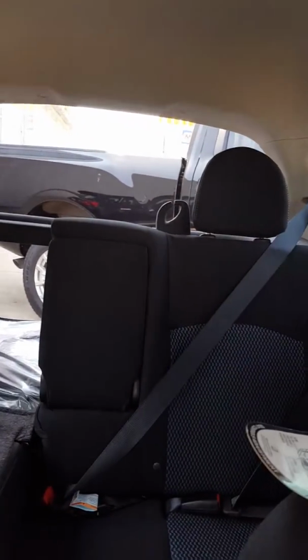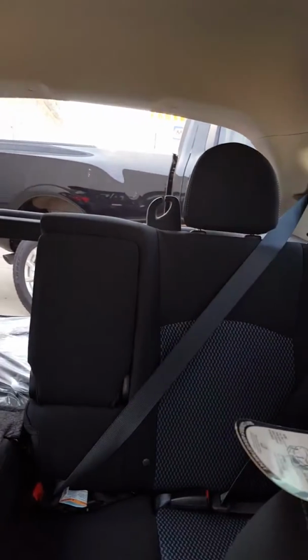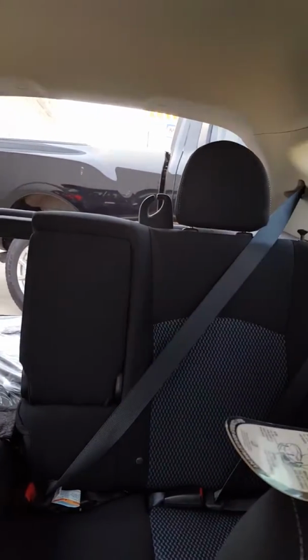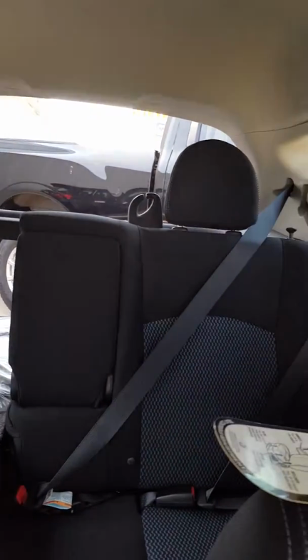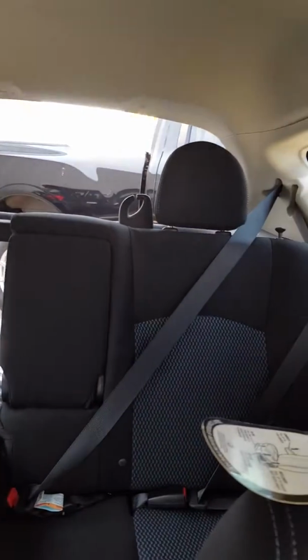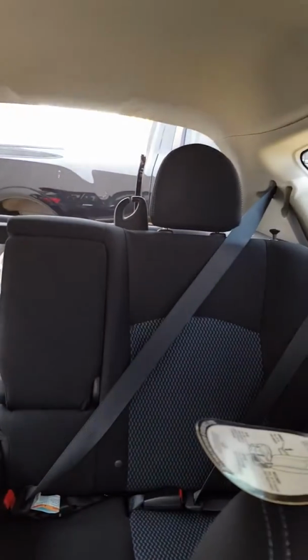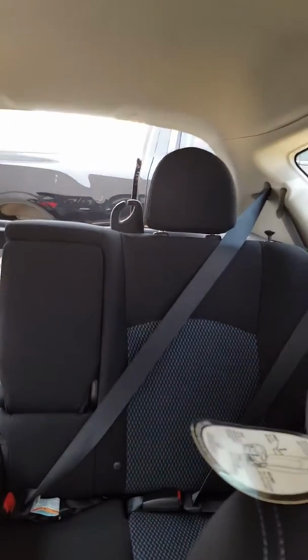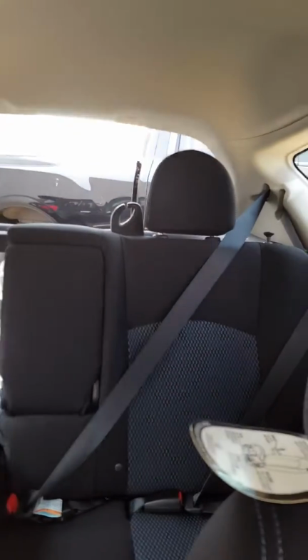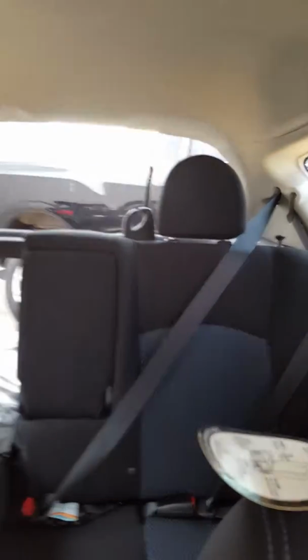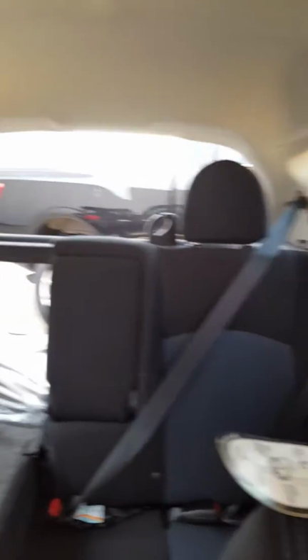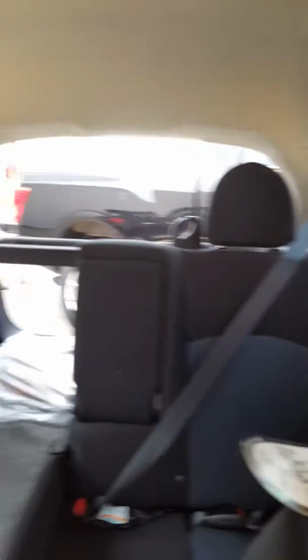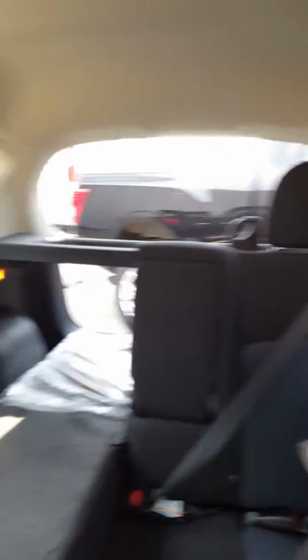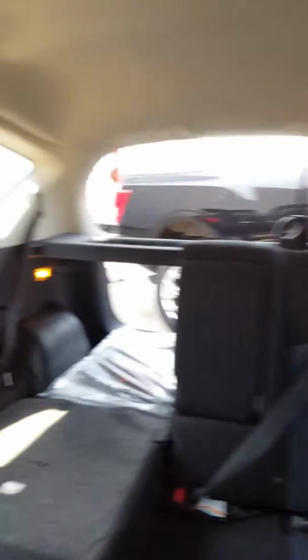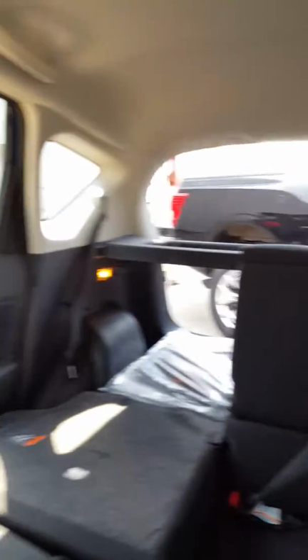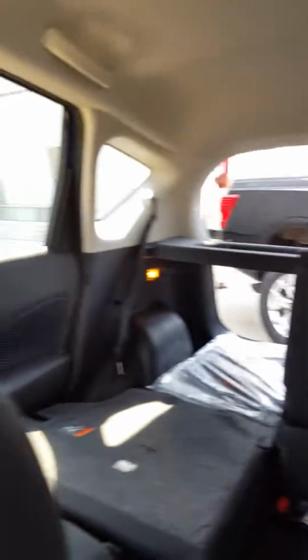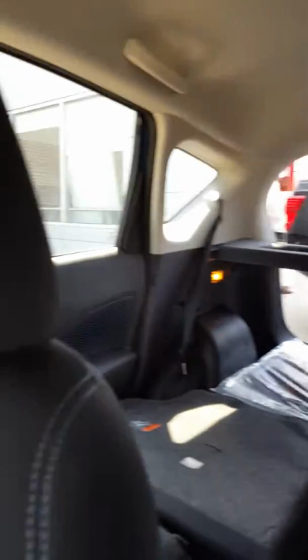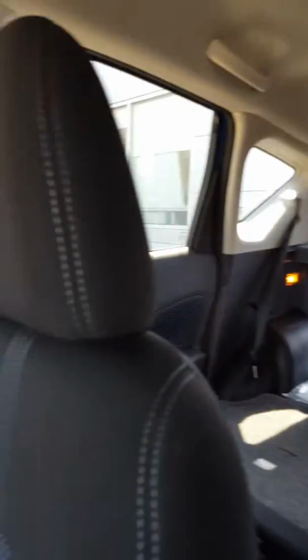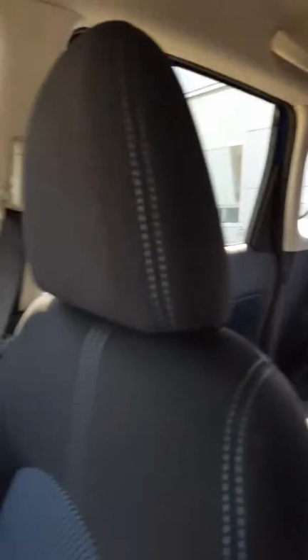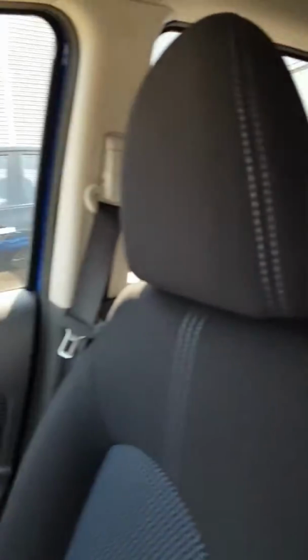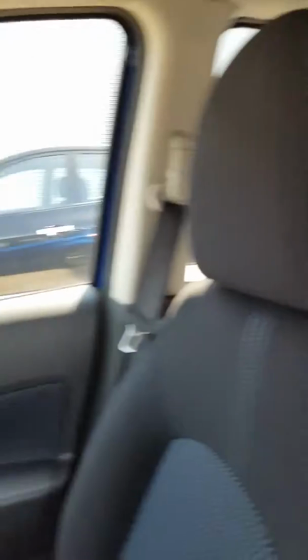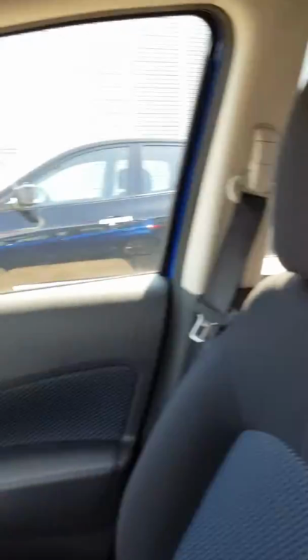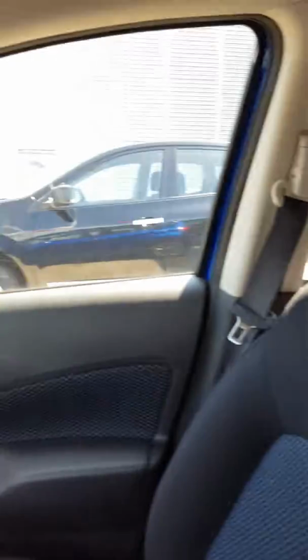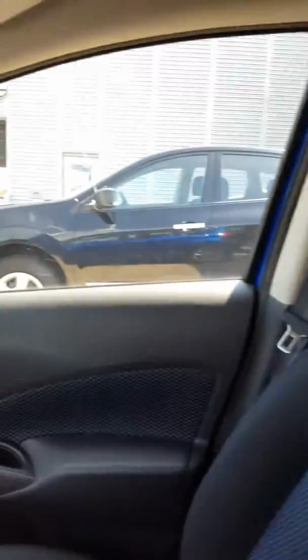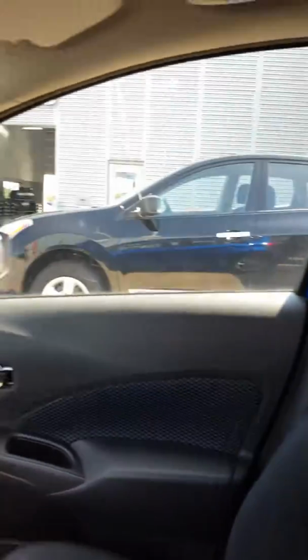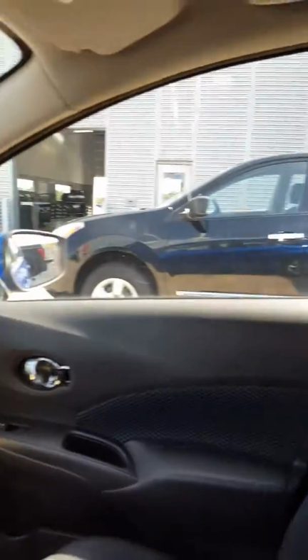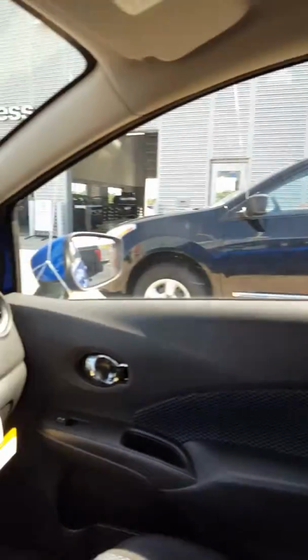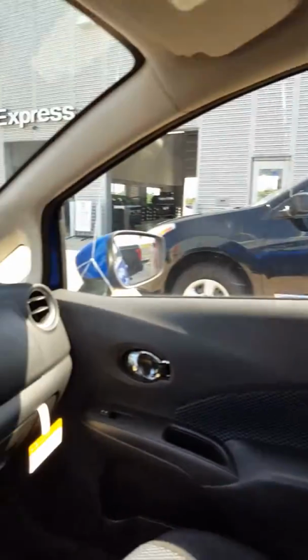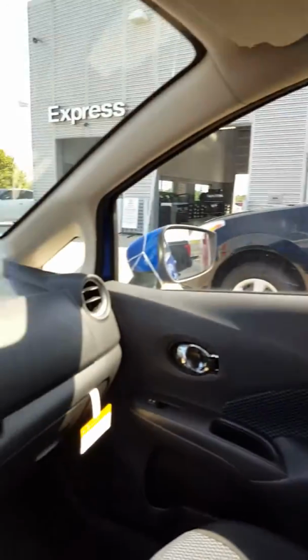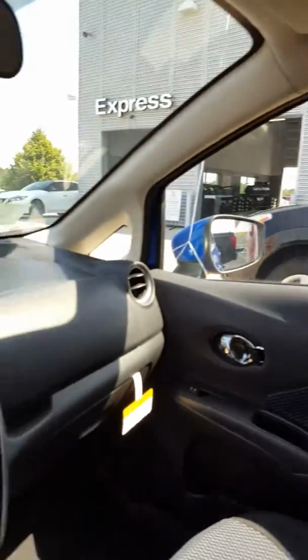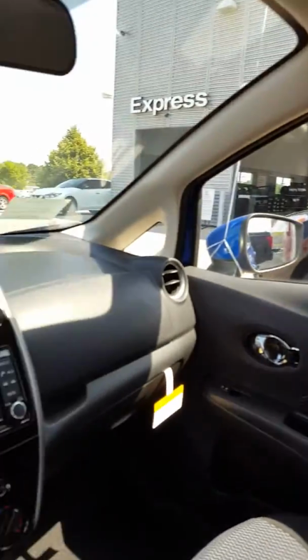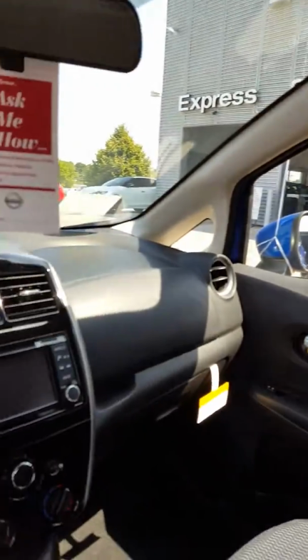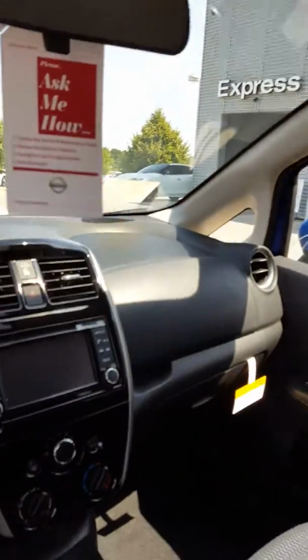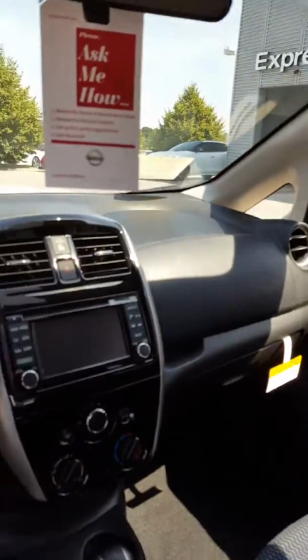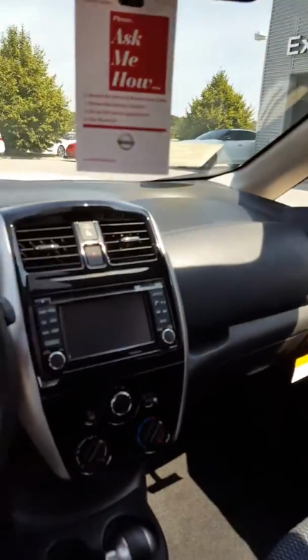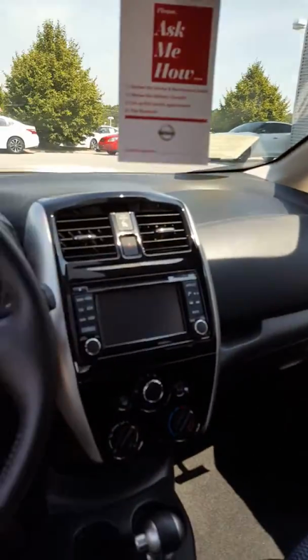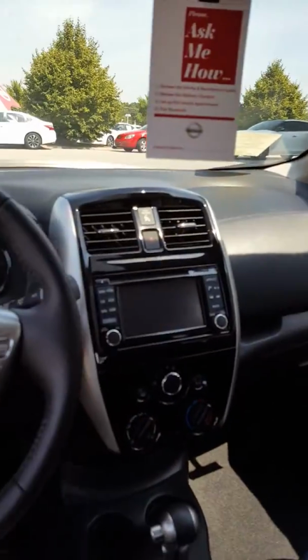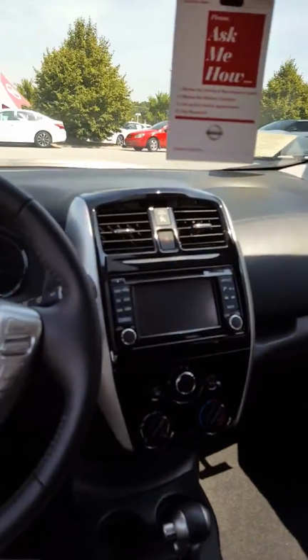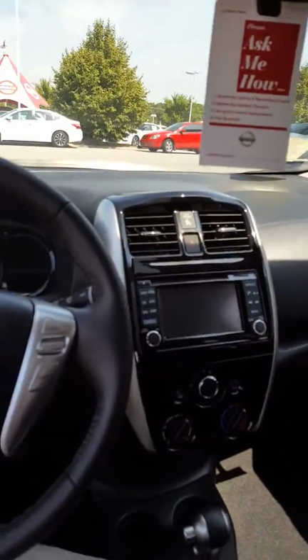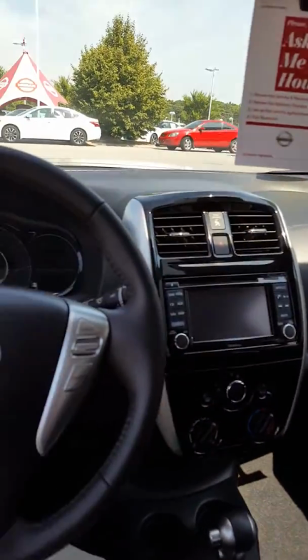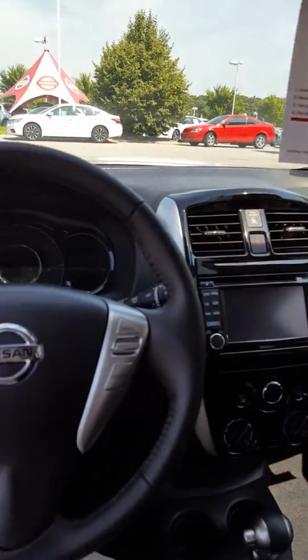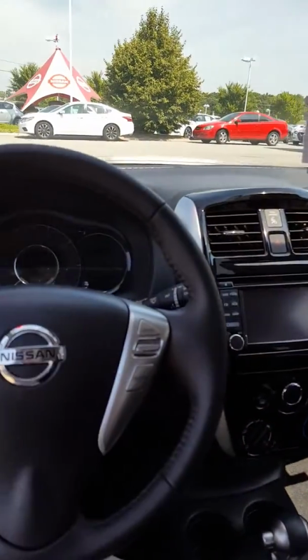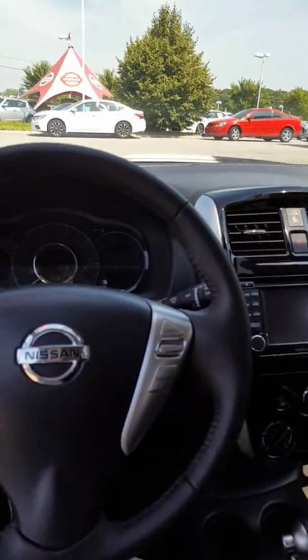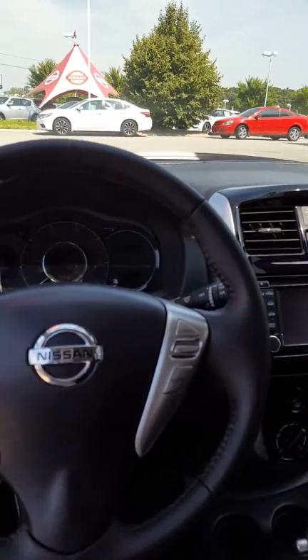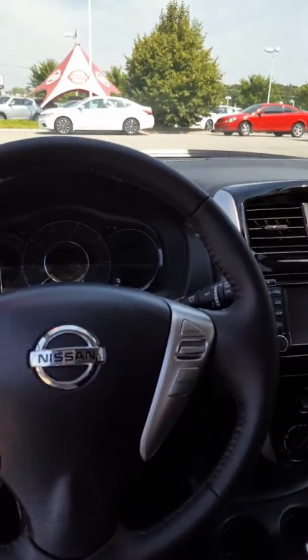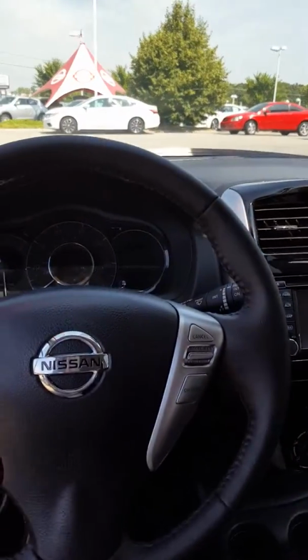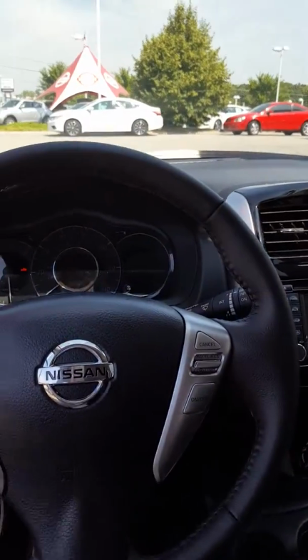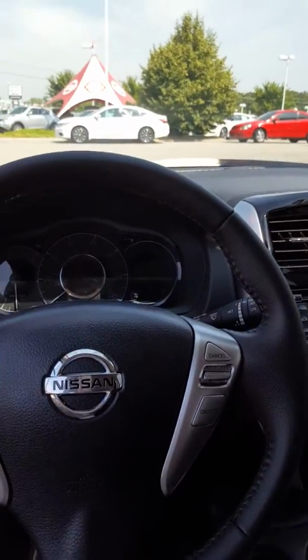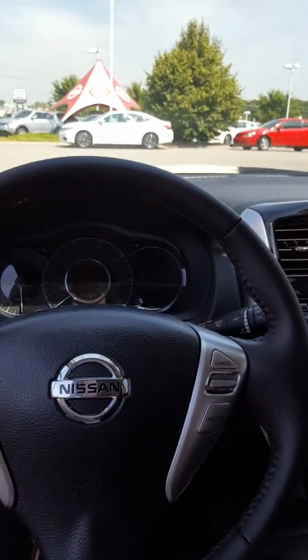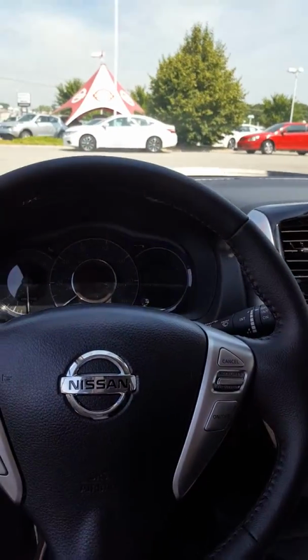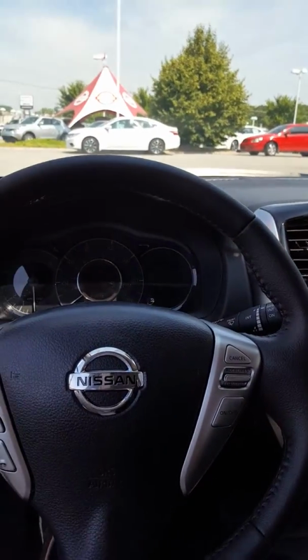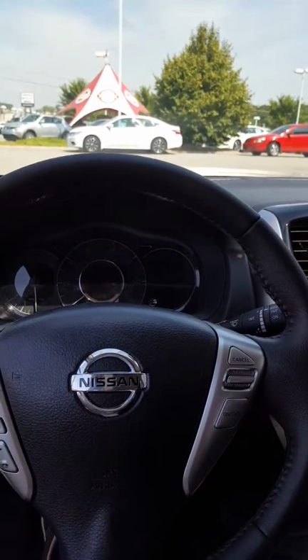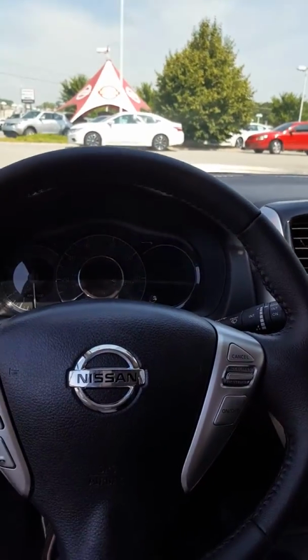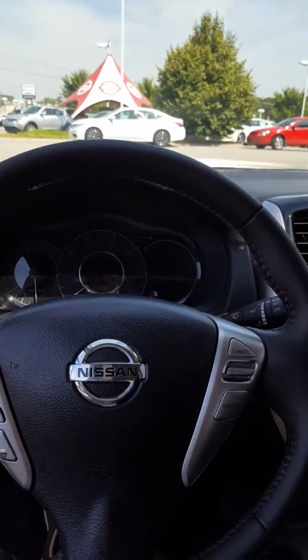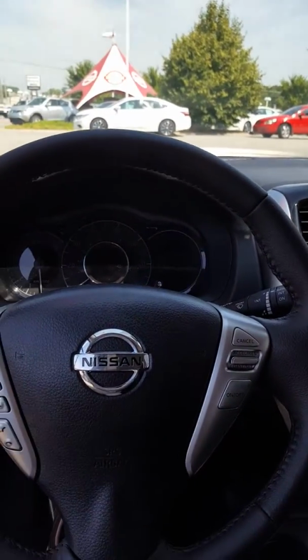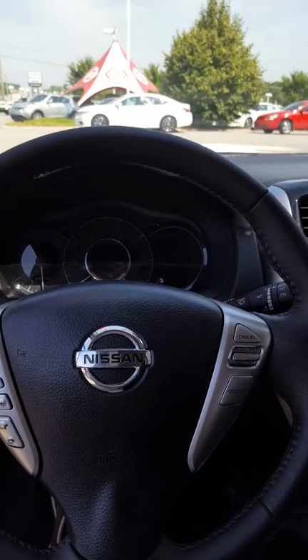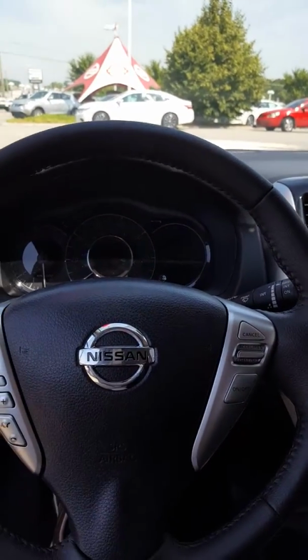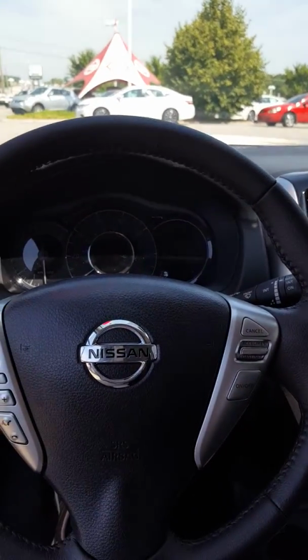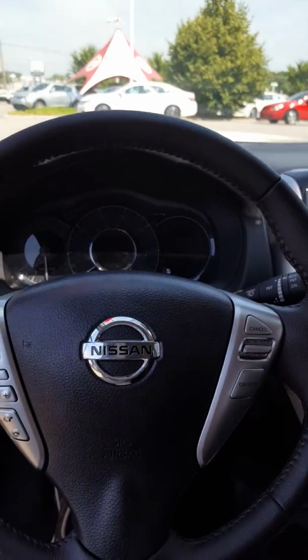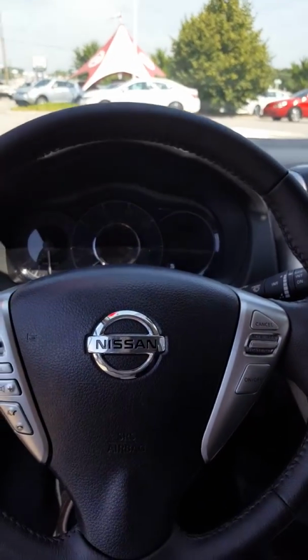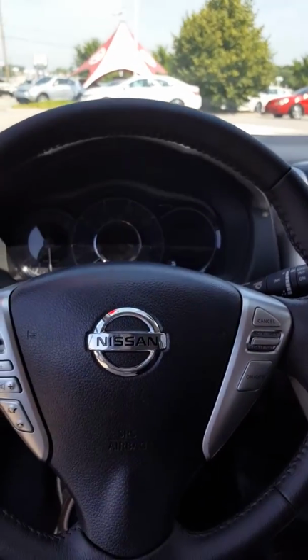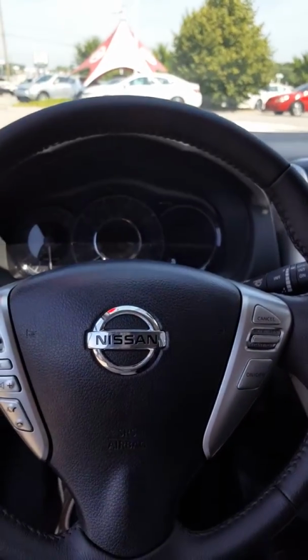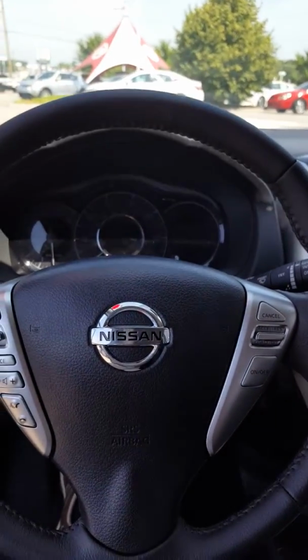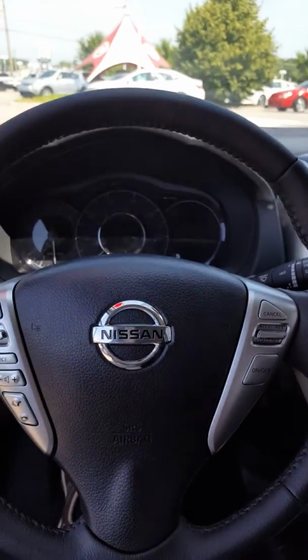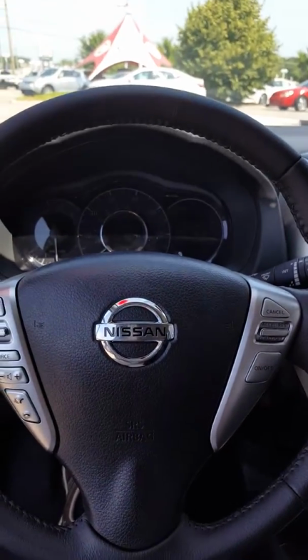Nice vehicle, great gas mileage, reliable, safe, and budget friendly. I'm going to pause this and jump to the sedan and let you take a look at that one.